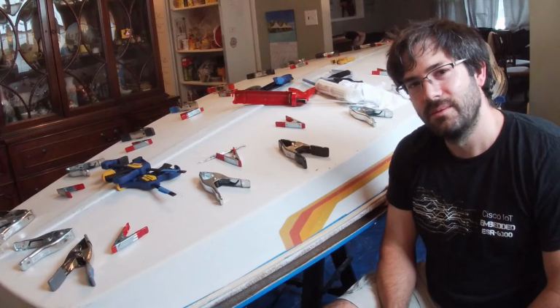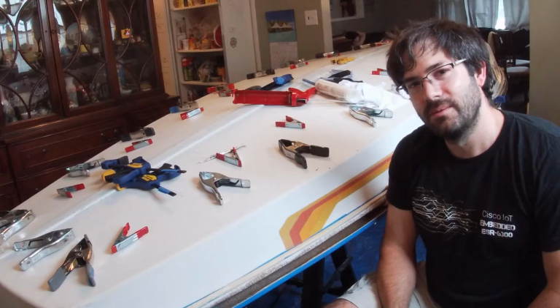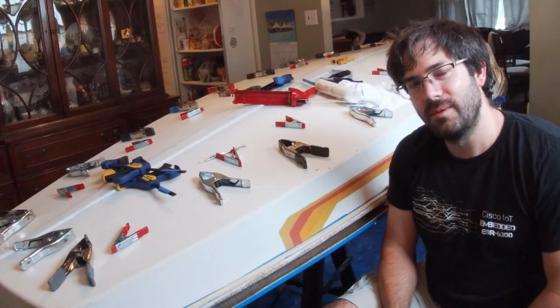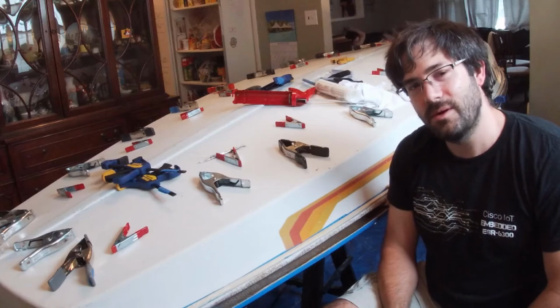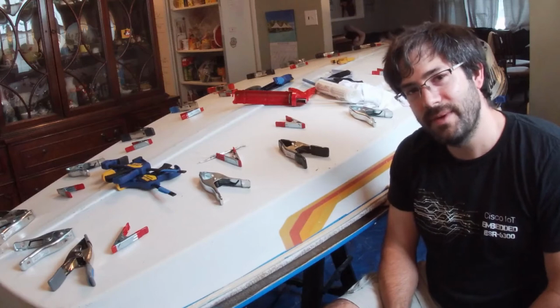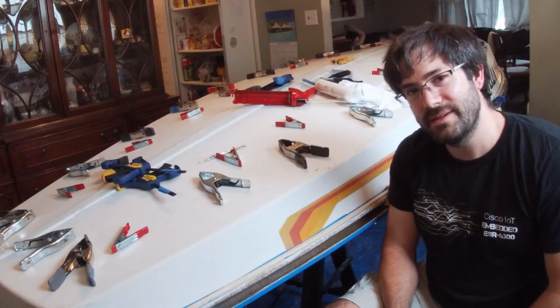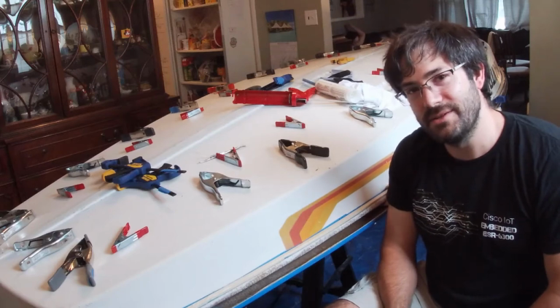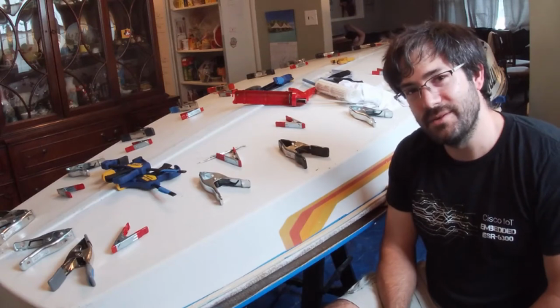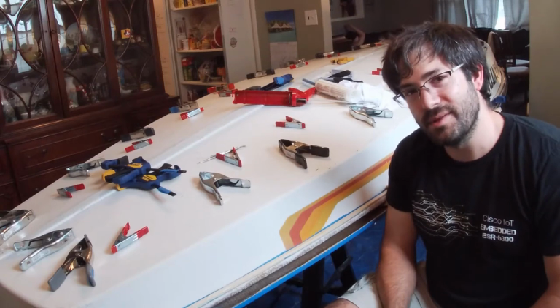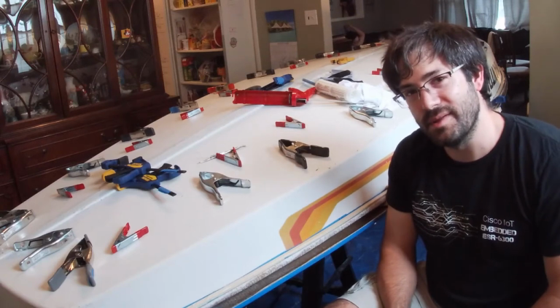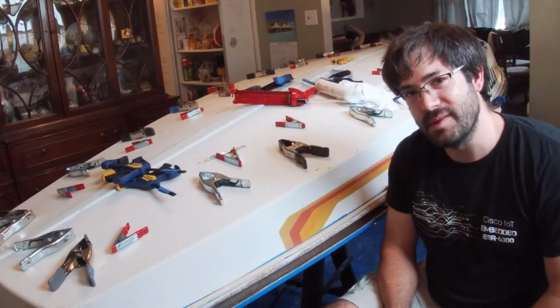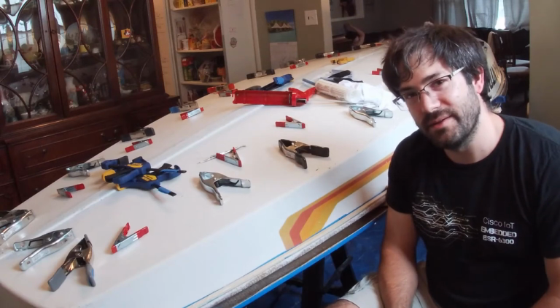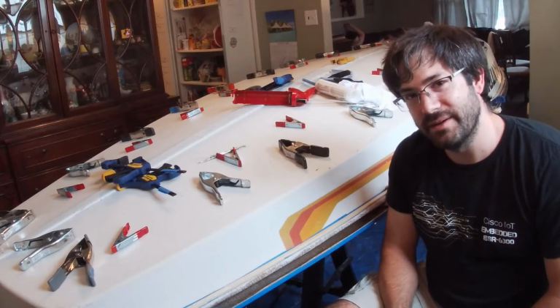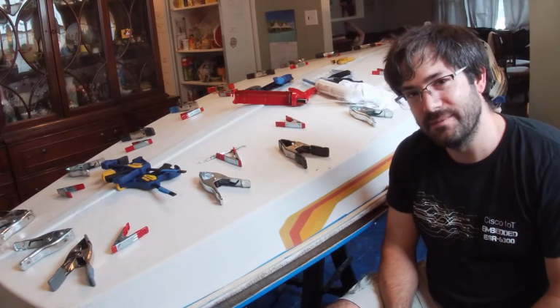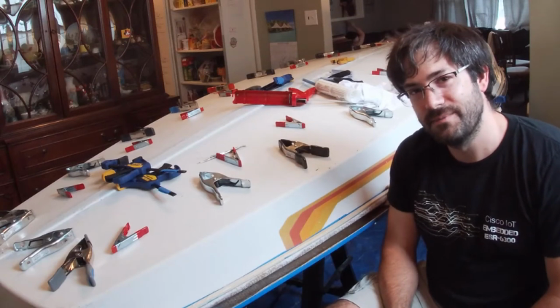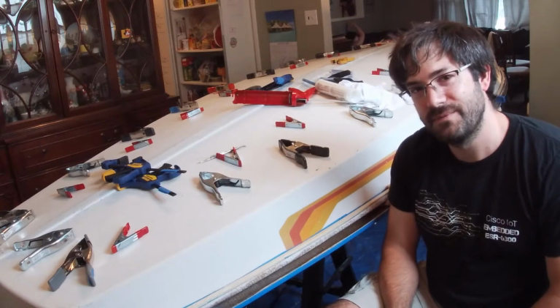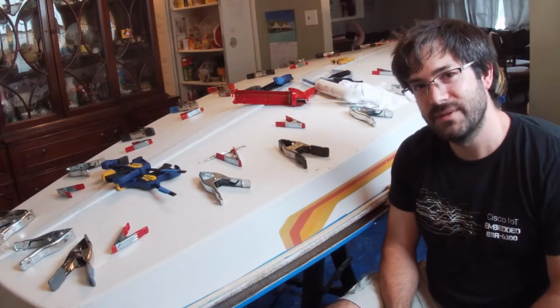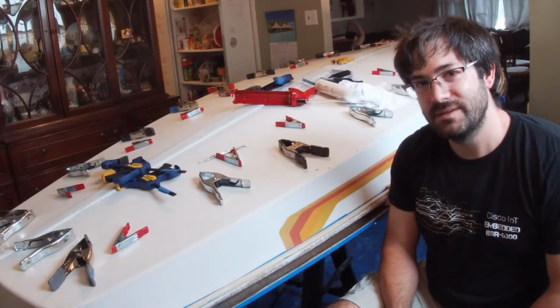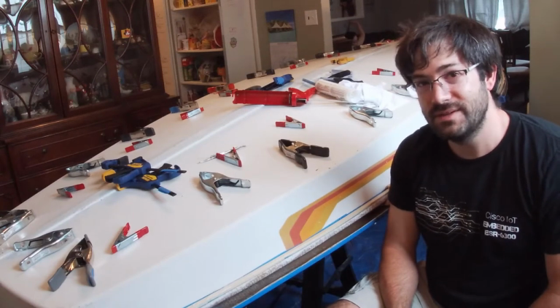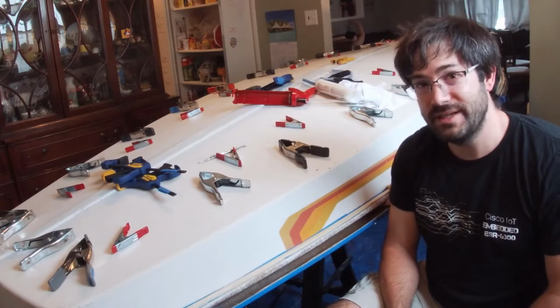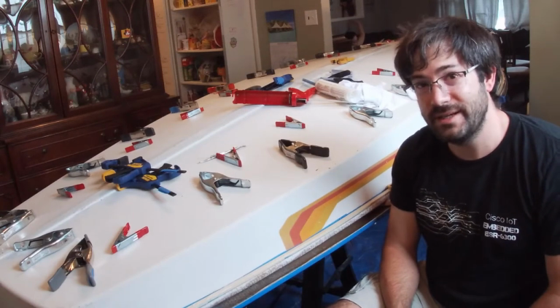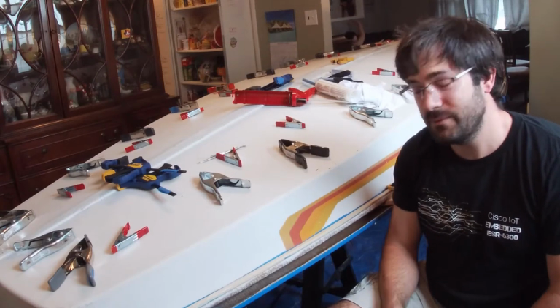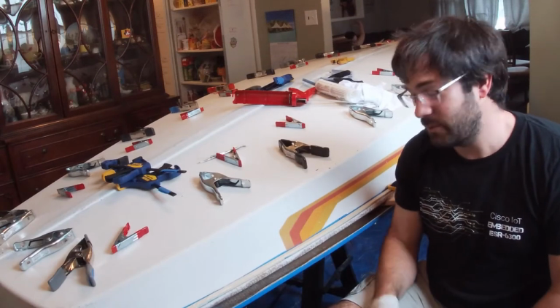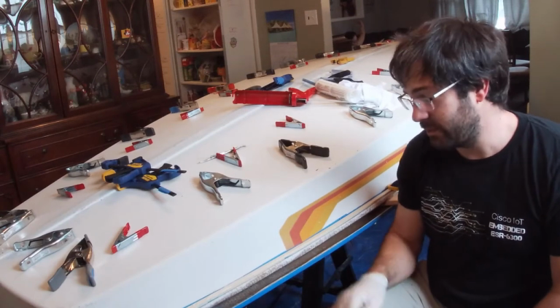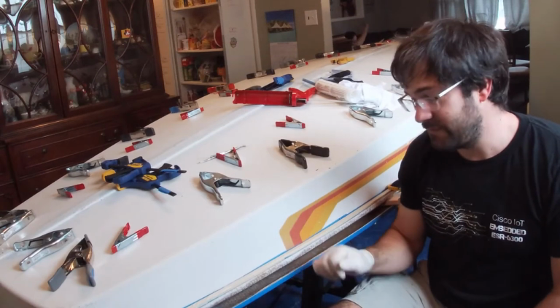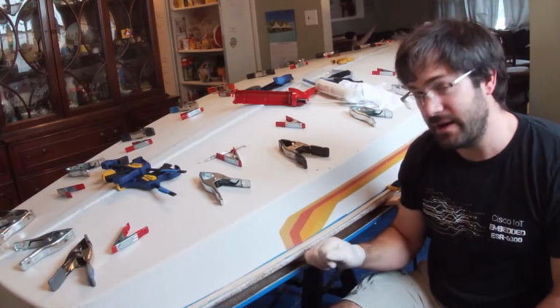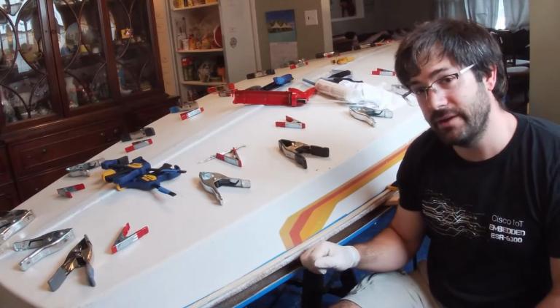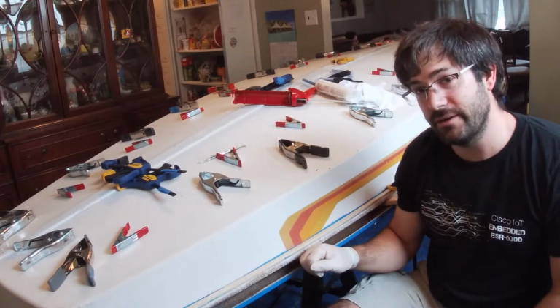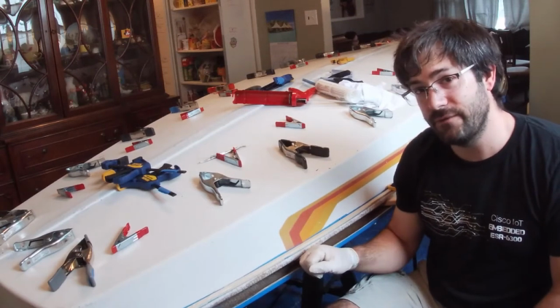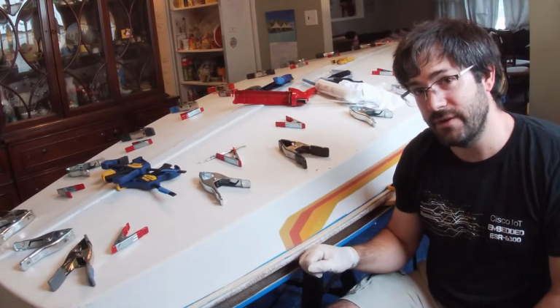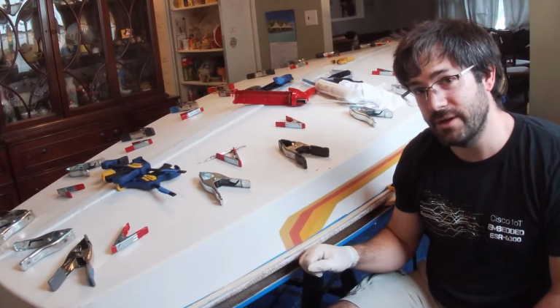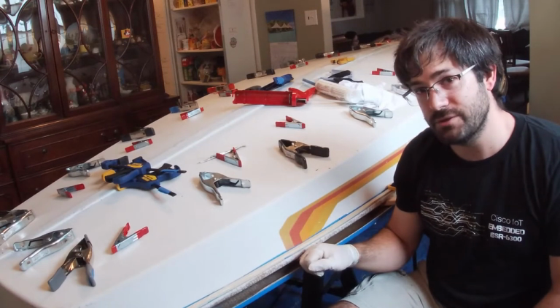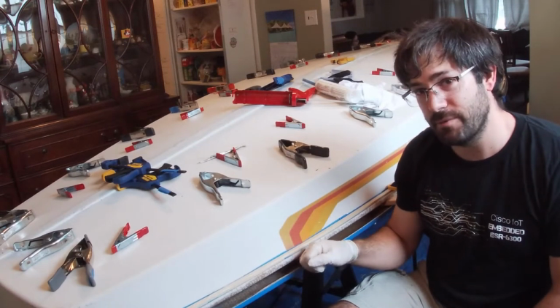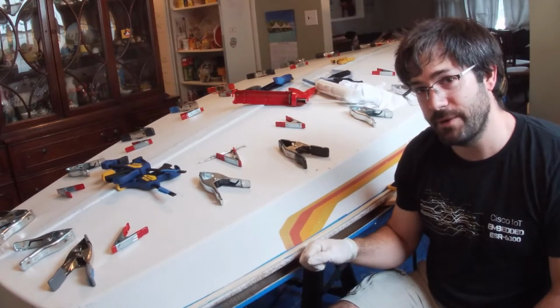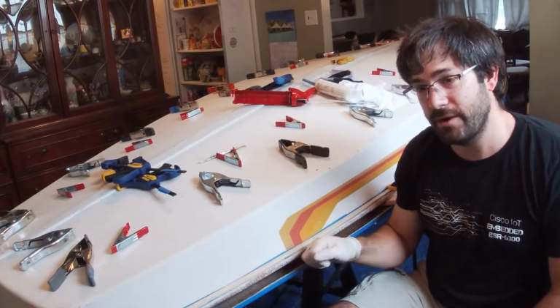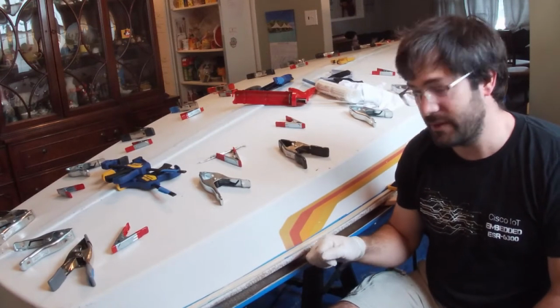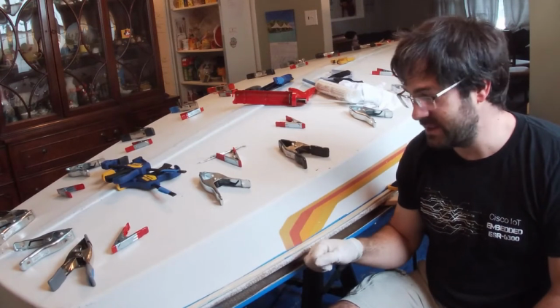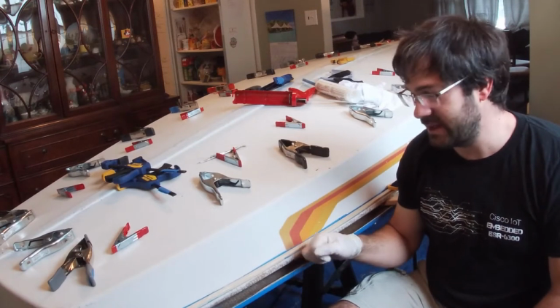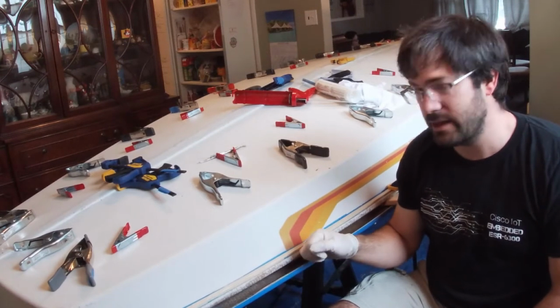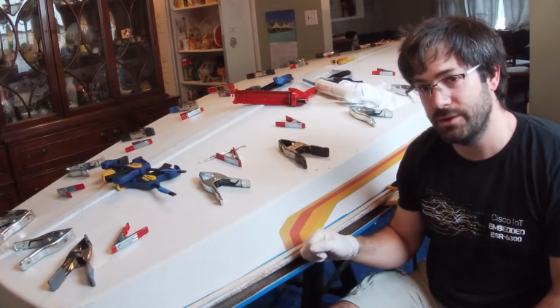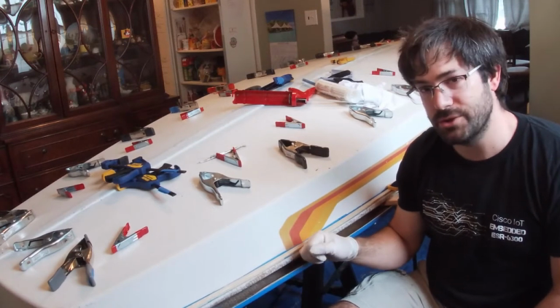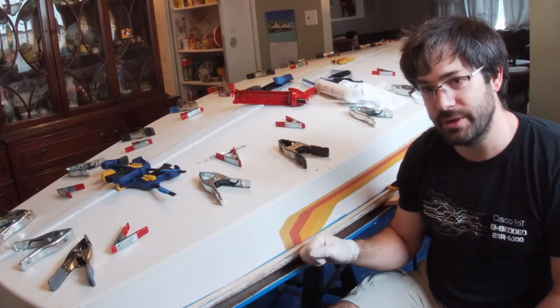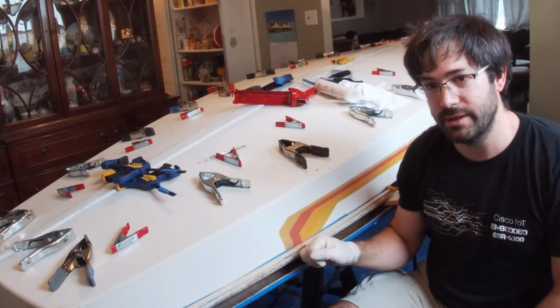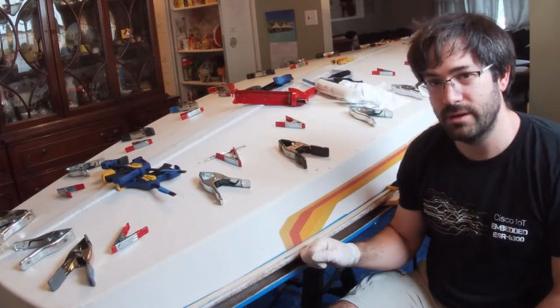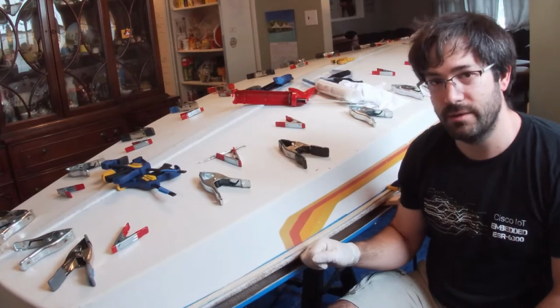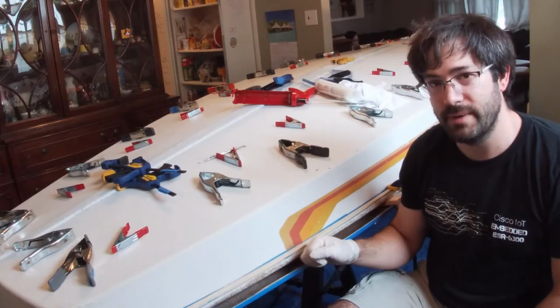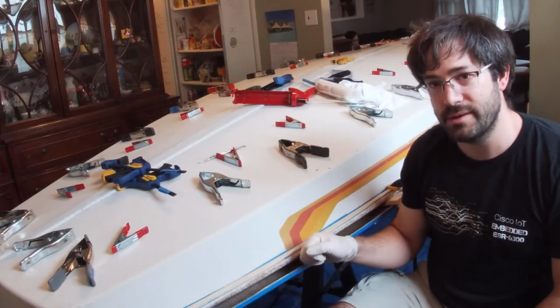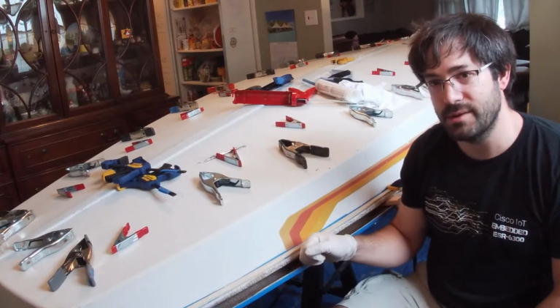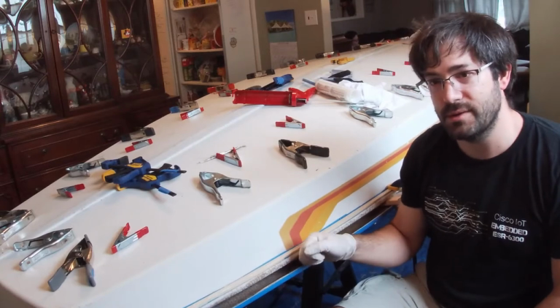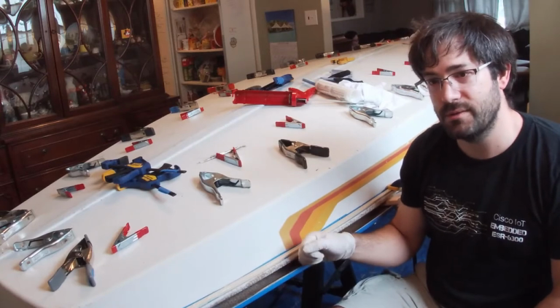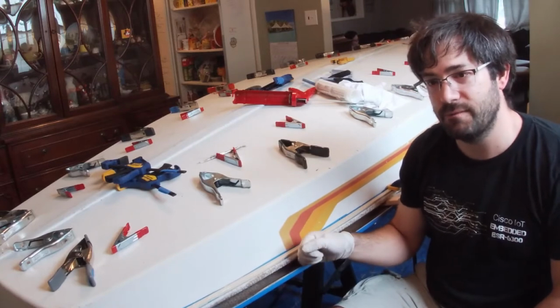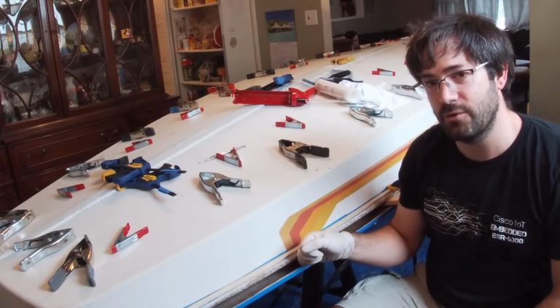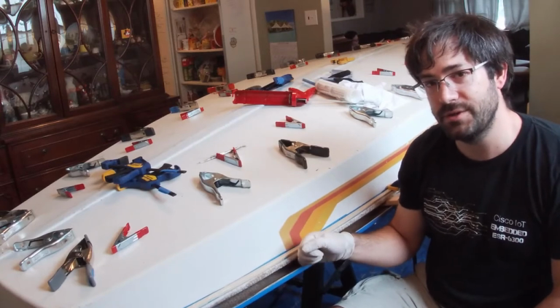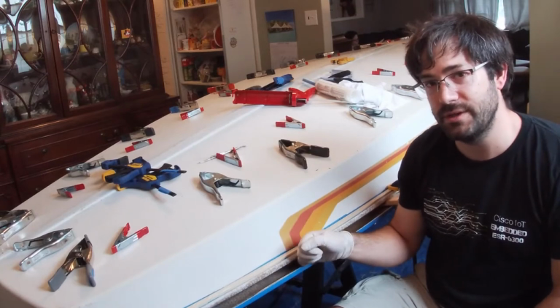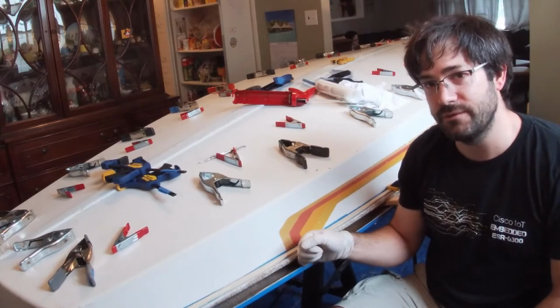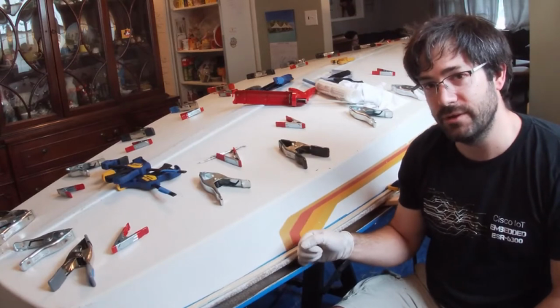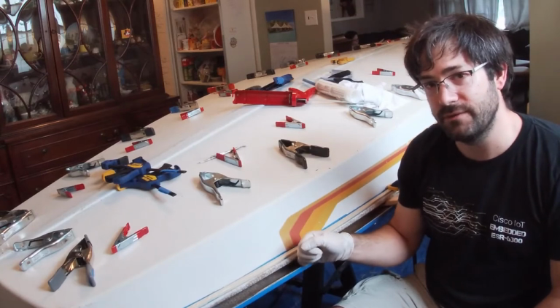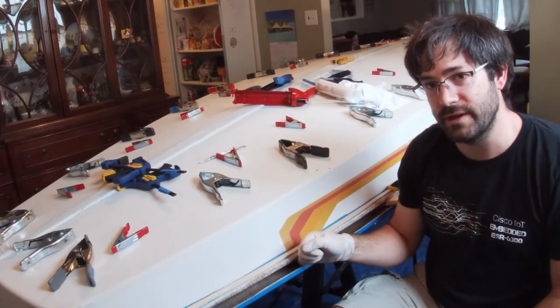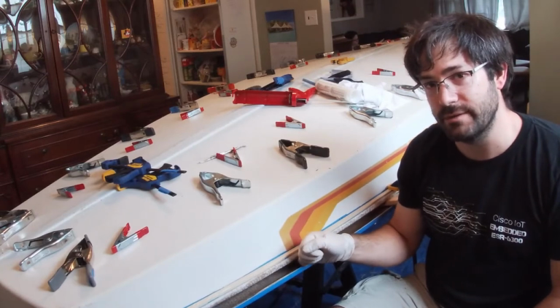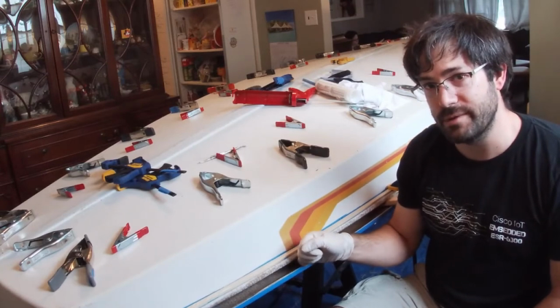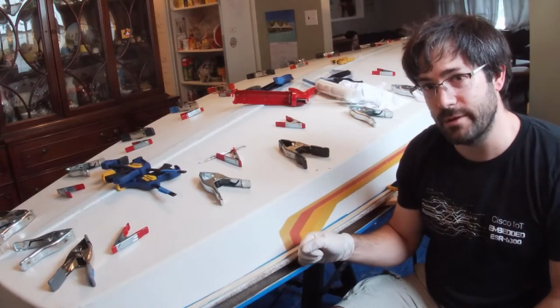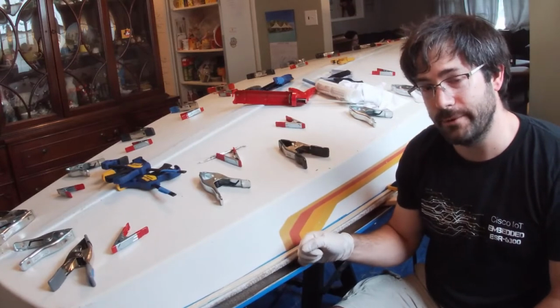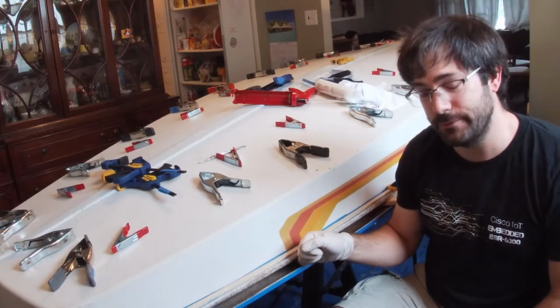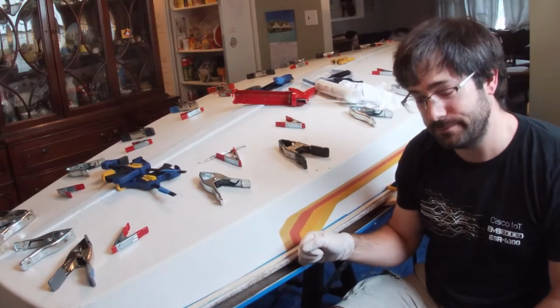Welcome back to Tucson Sailing. Today we're finally going to finish repairing the deck hull joint on Max's 14-foot Phantom sailboat.